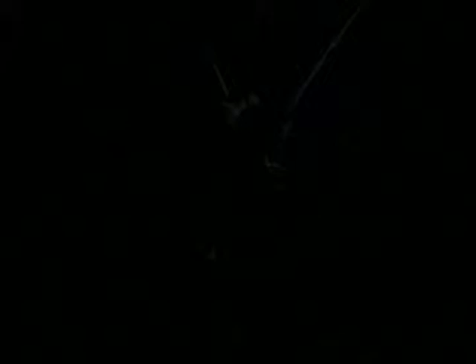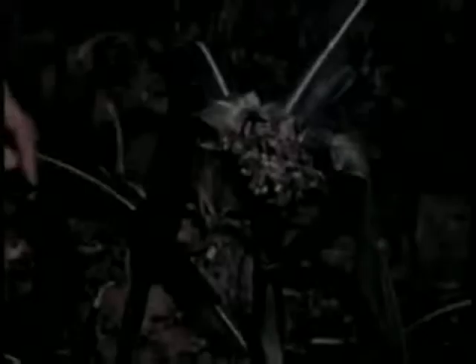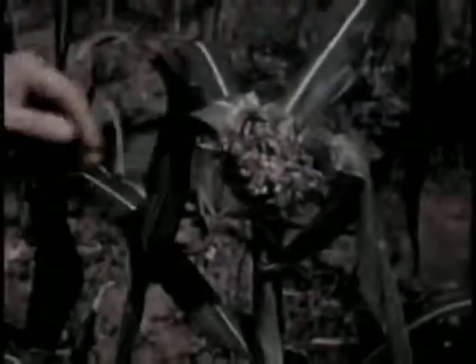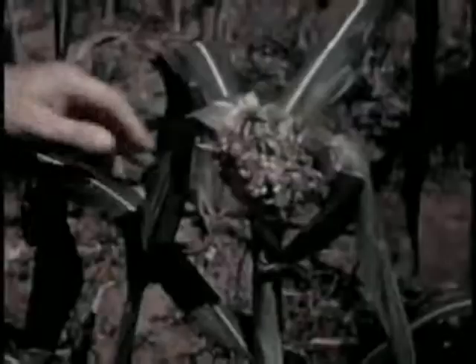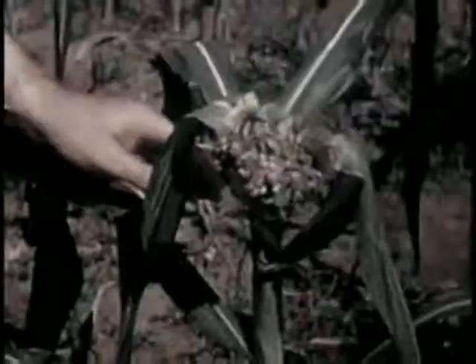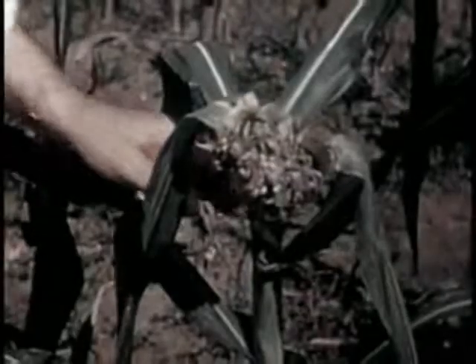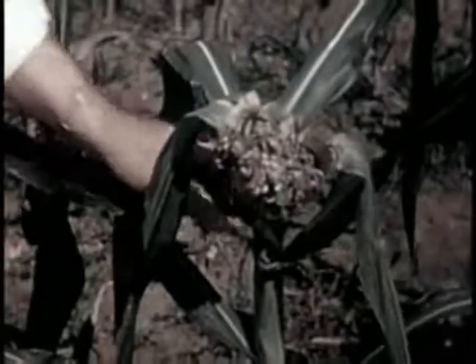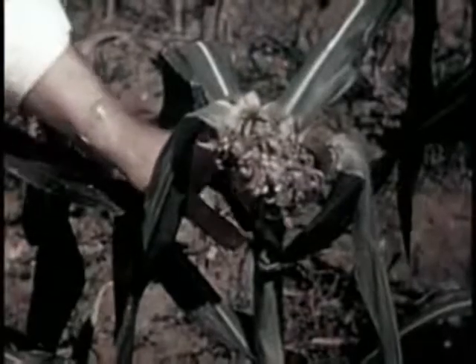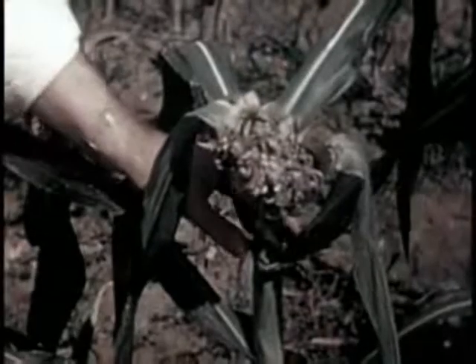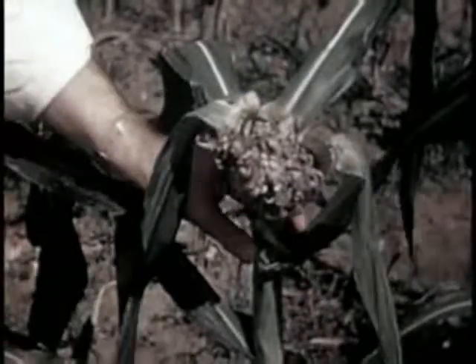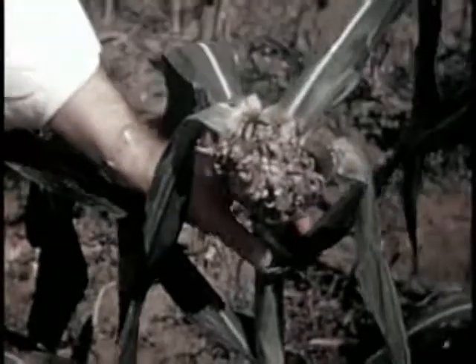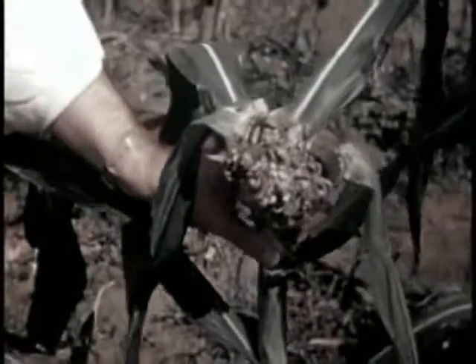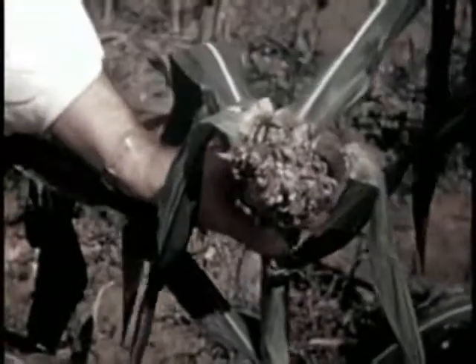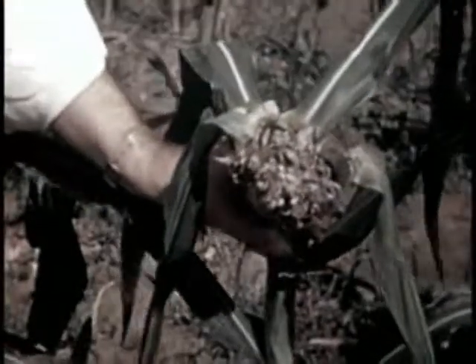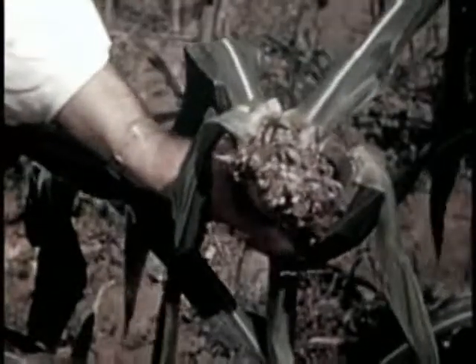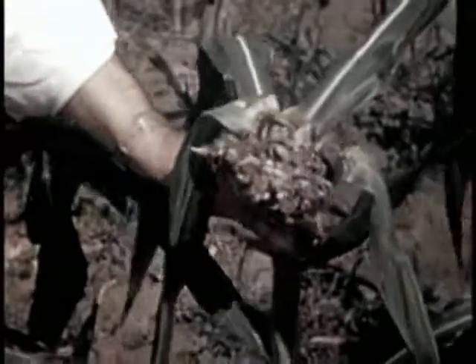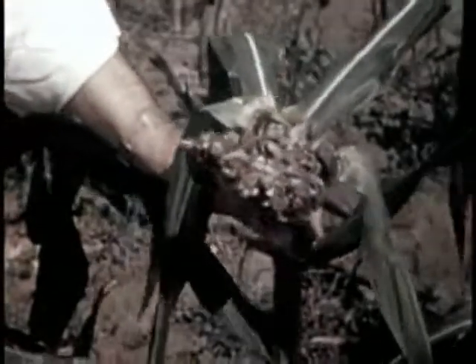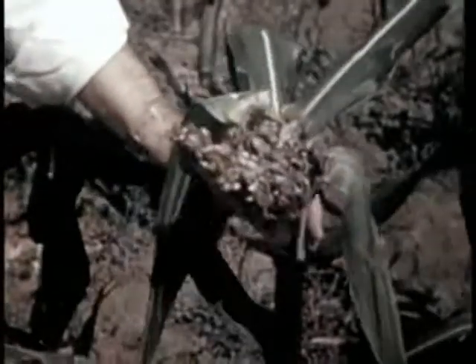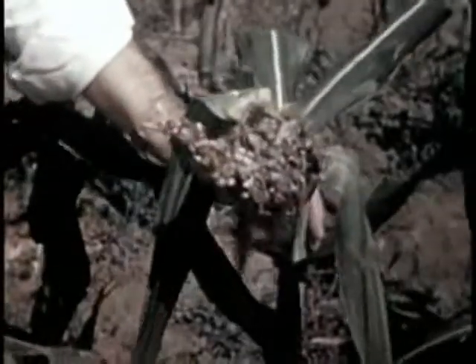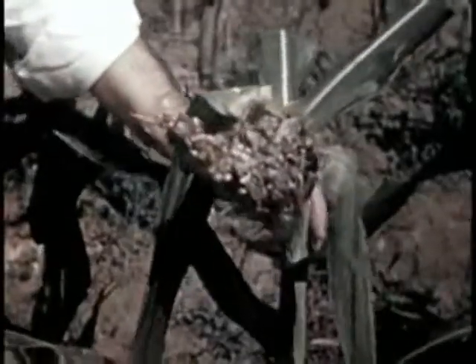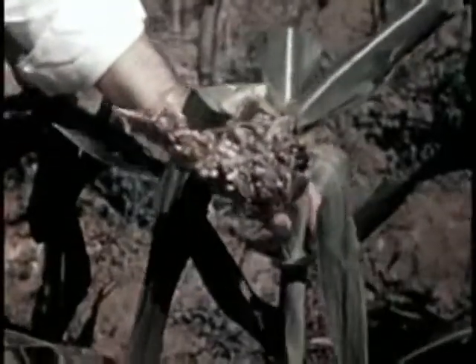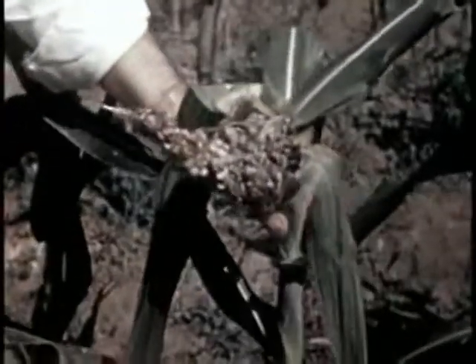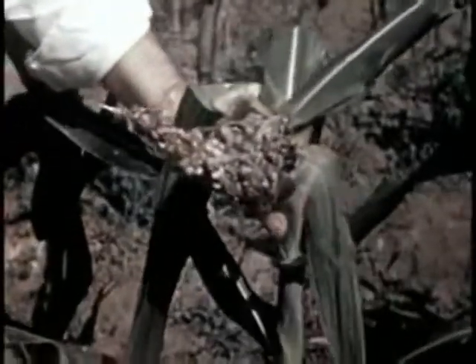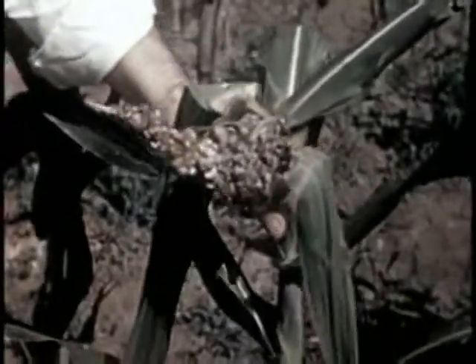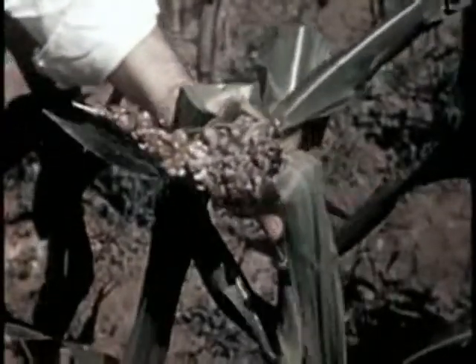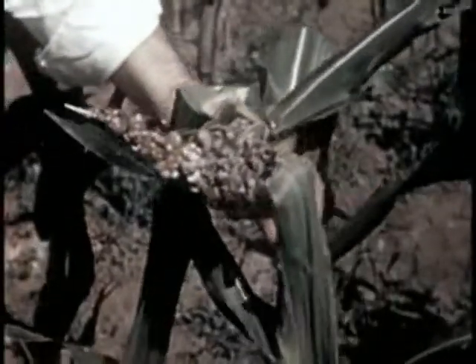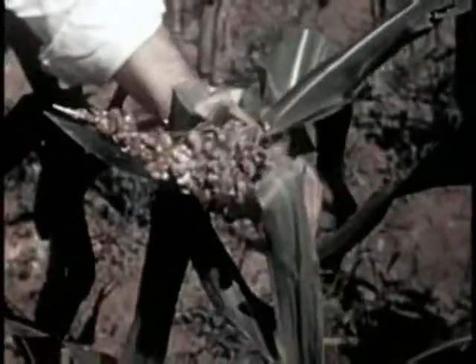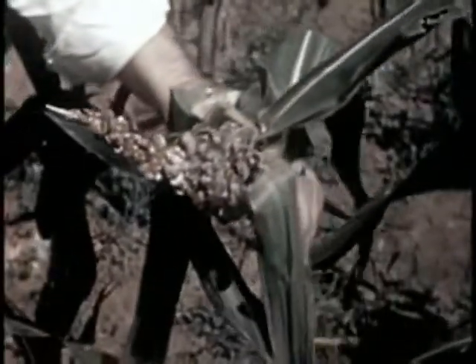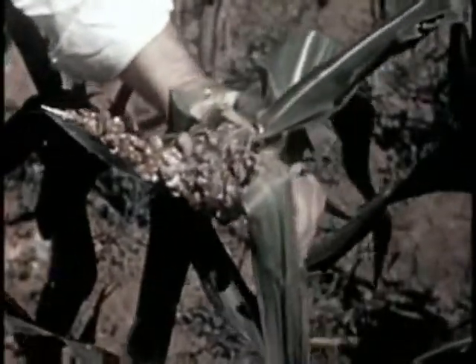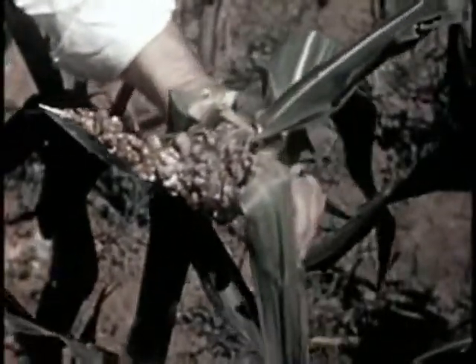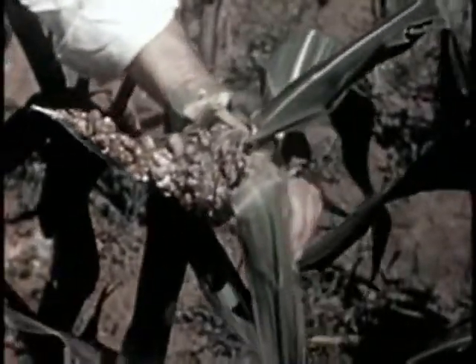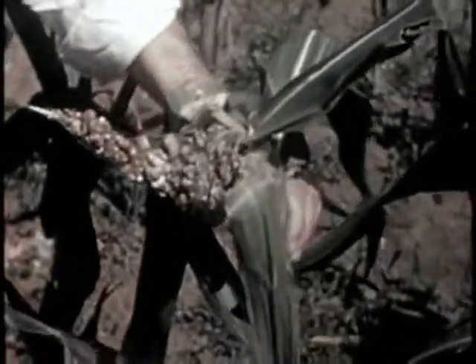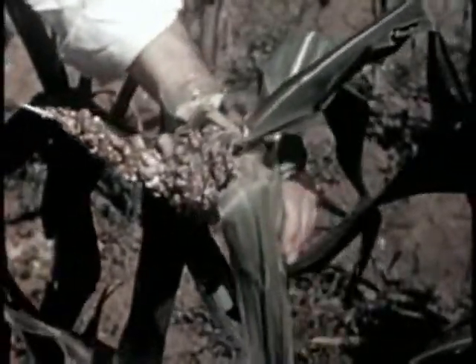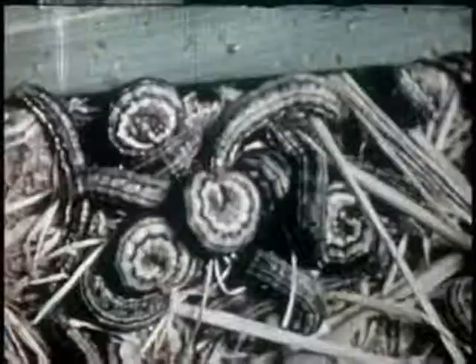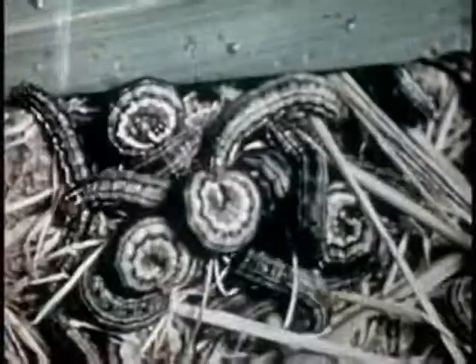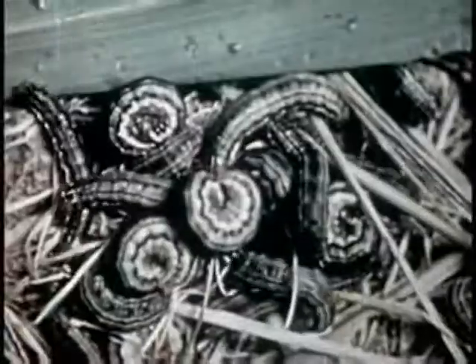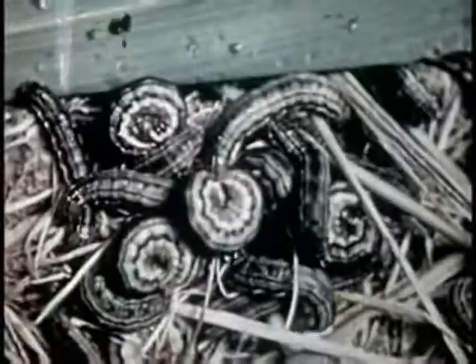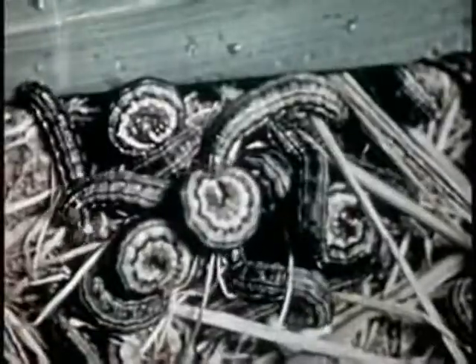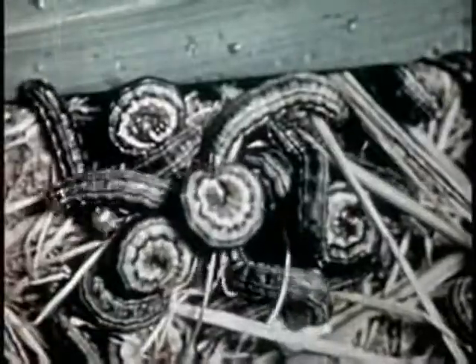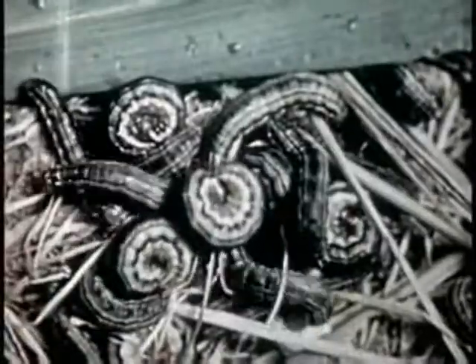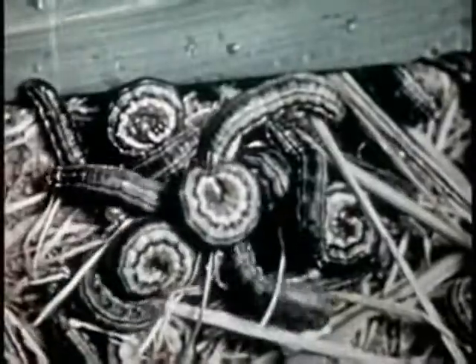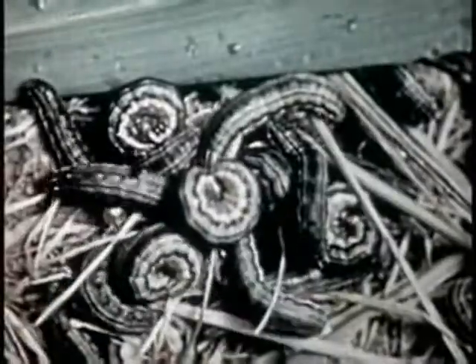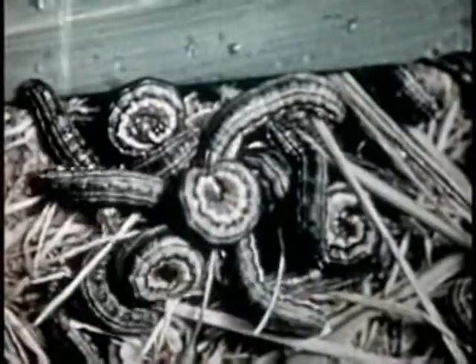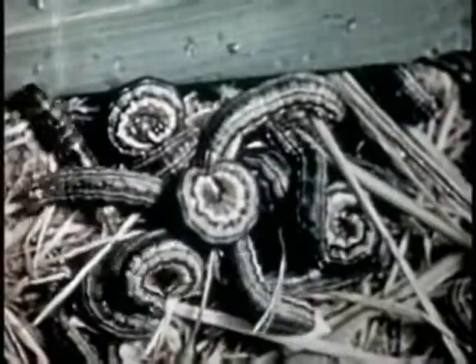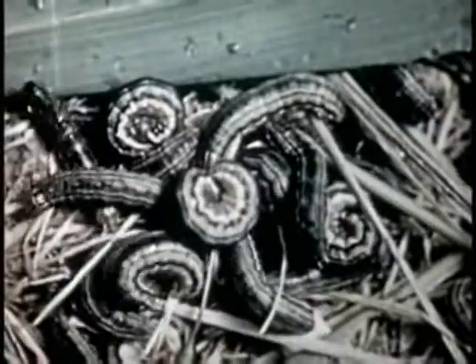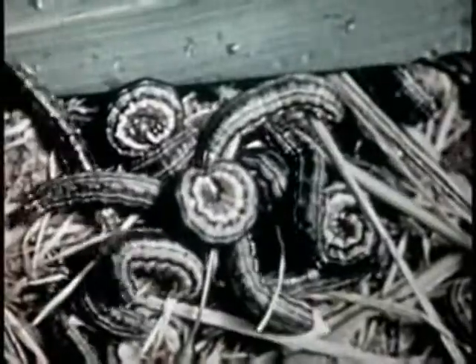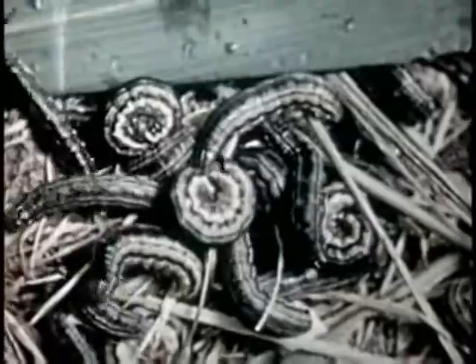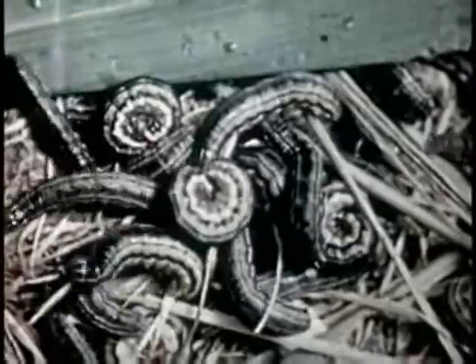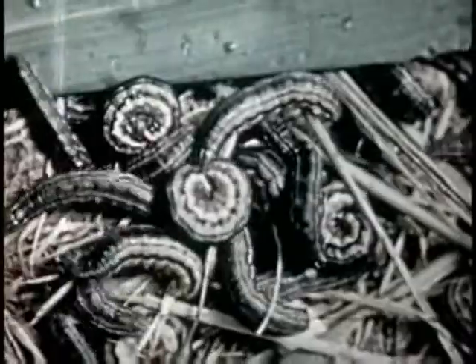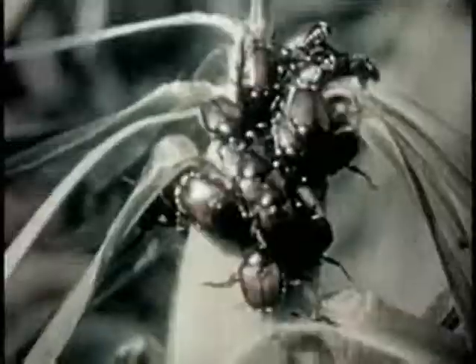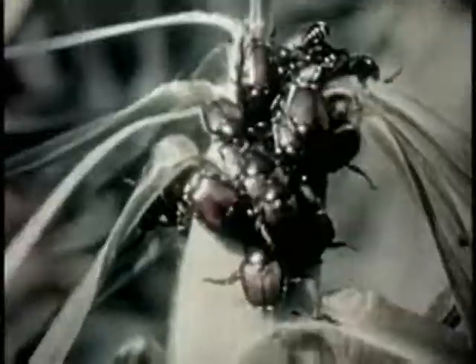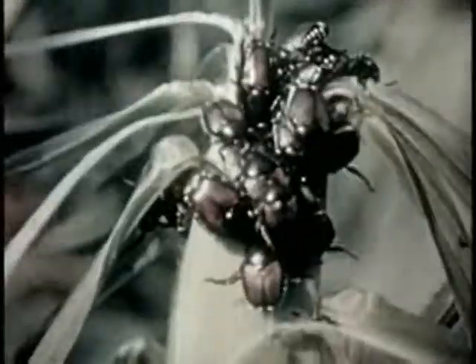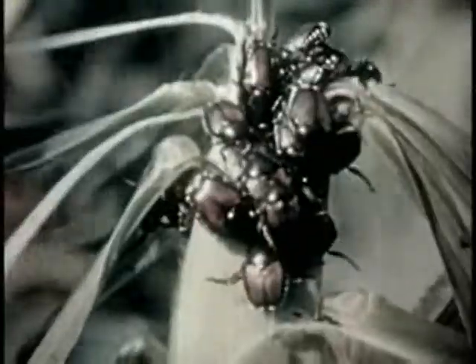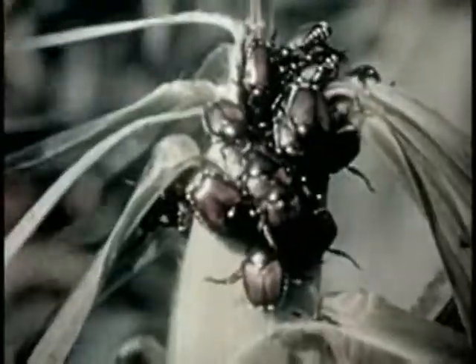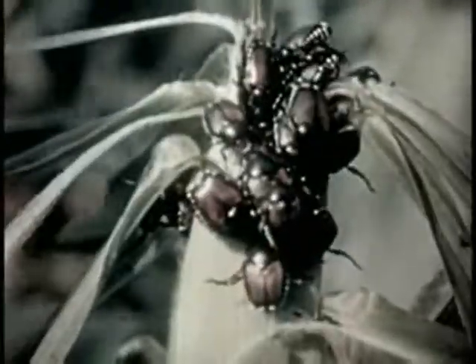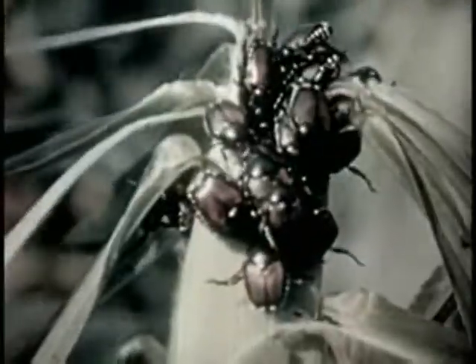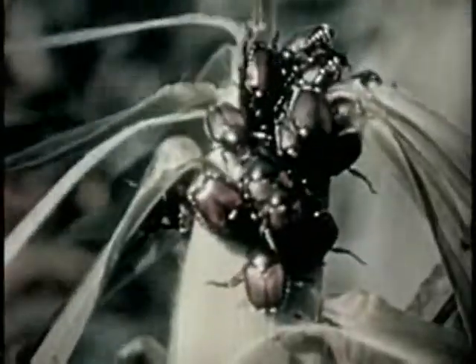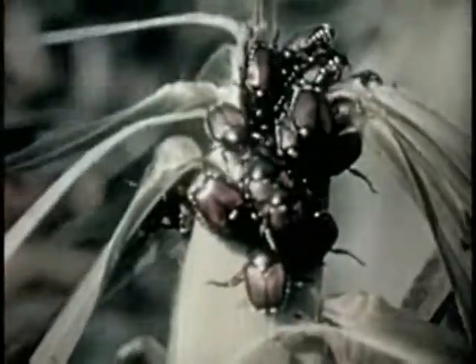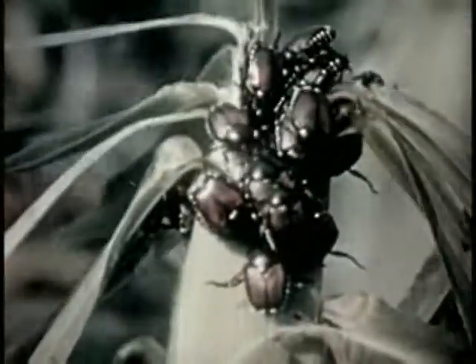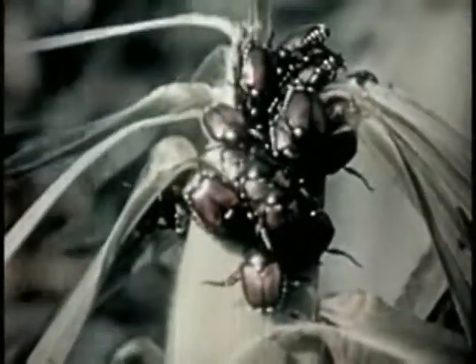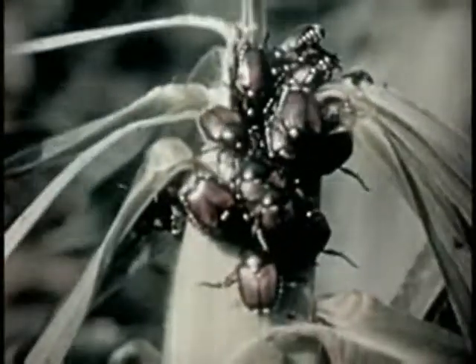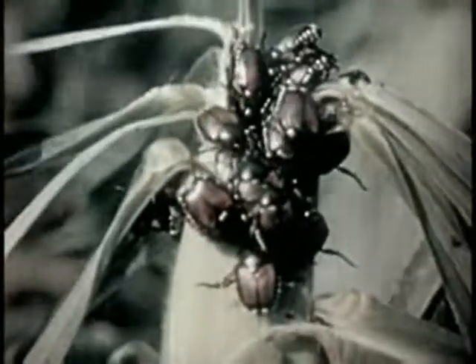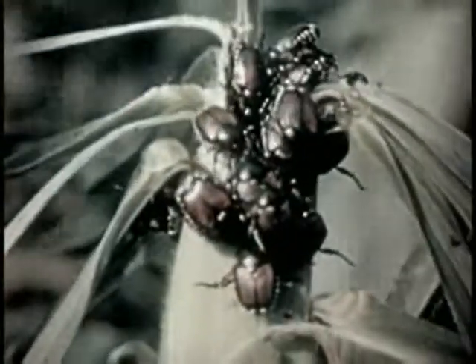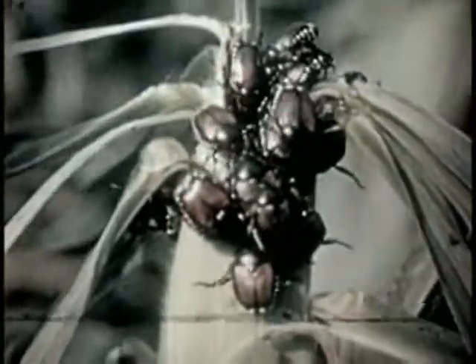Now the pests begin to work. Smut, worm, beetle, blight, bugs, hoppers.